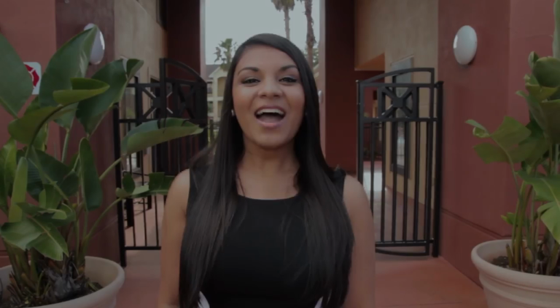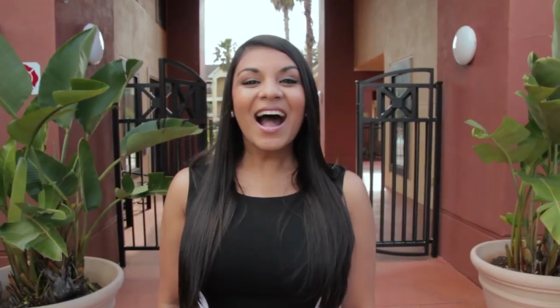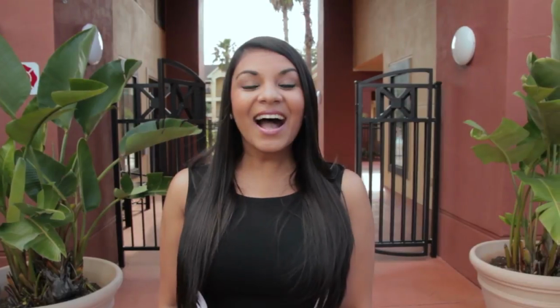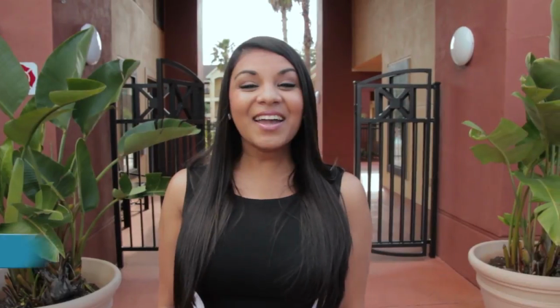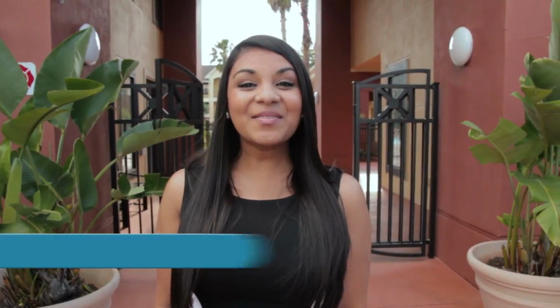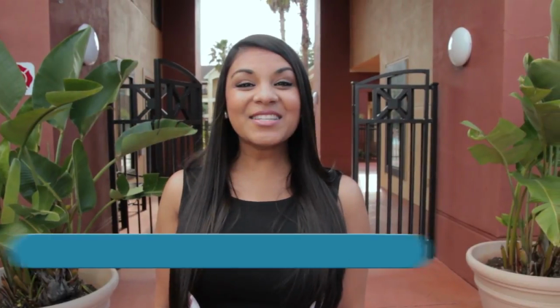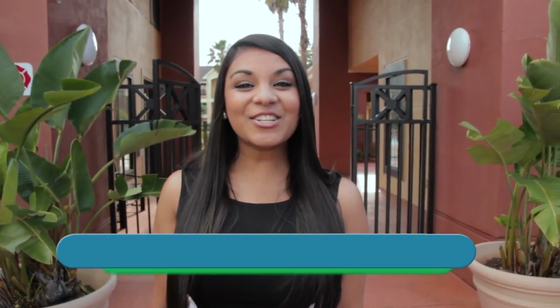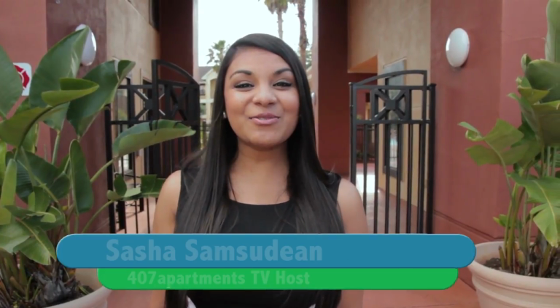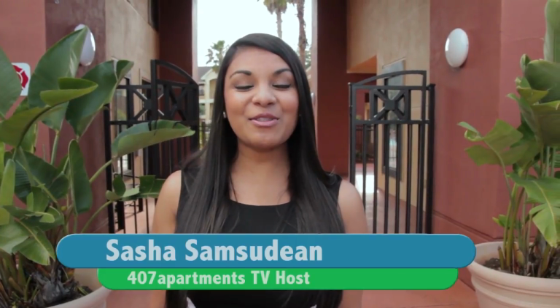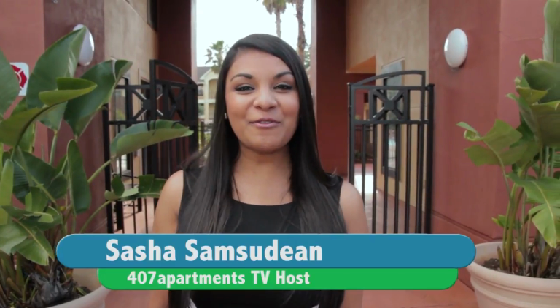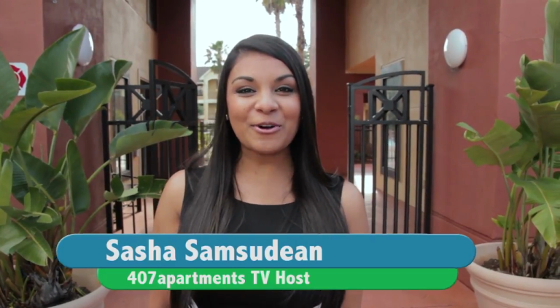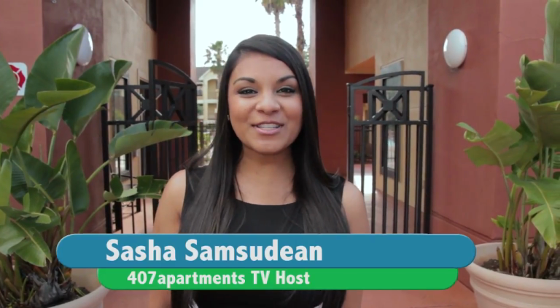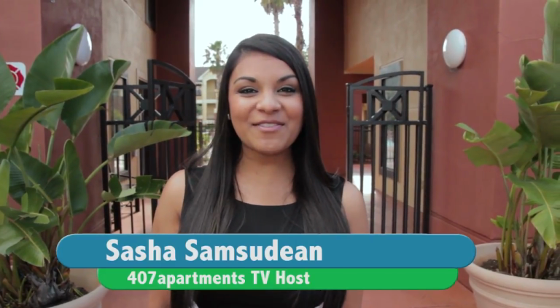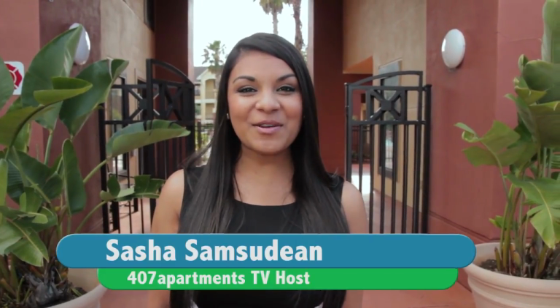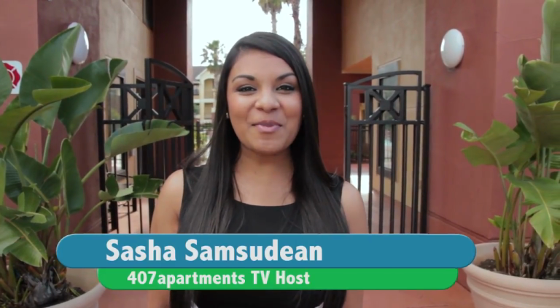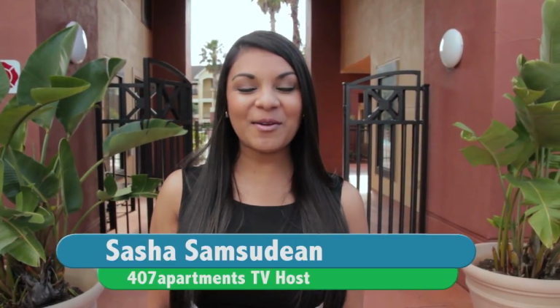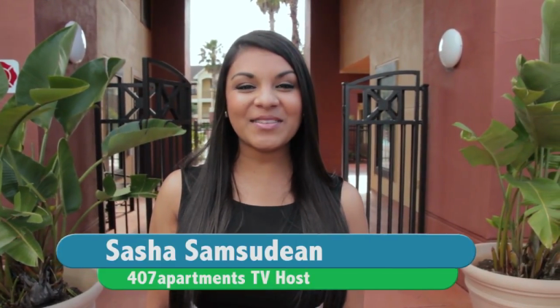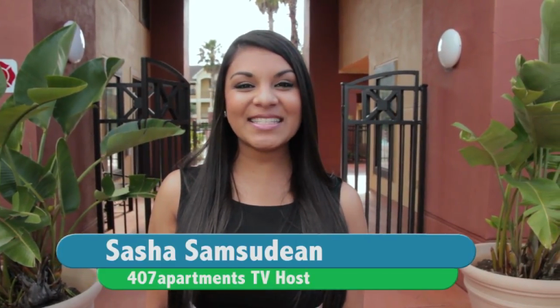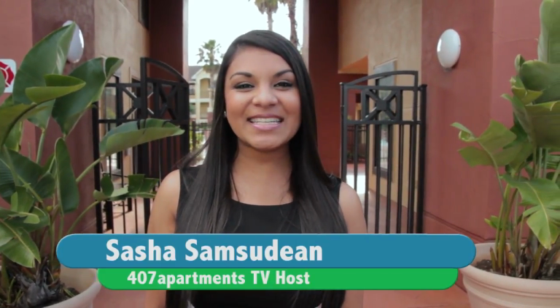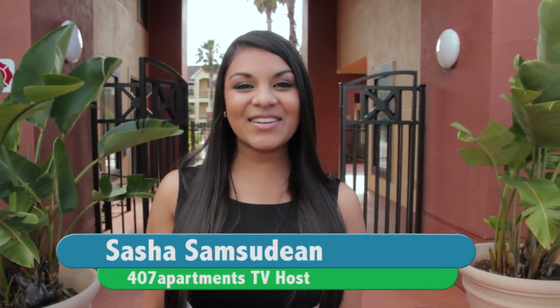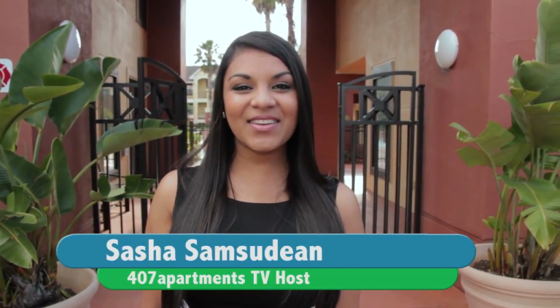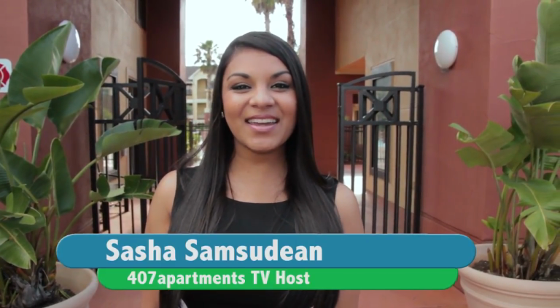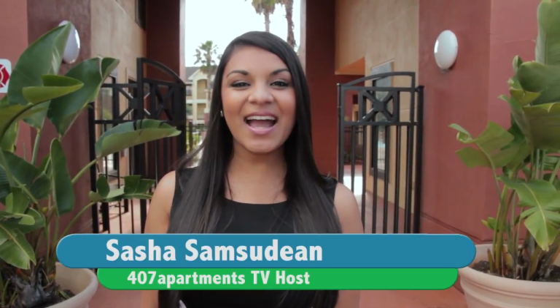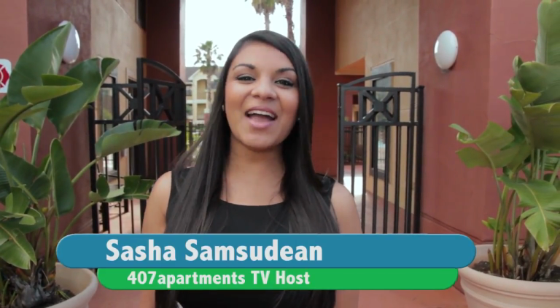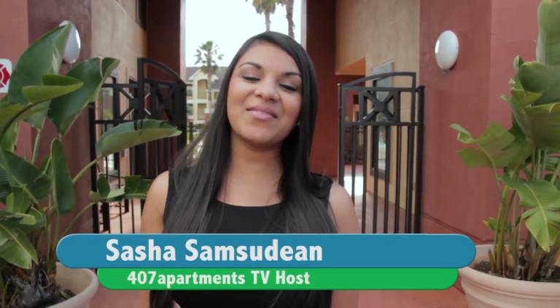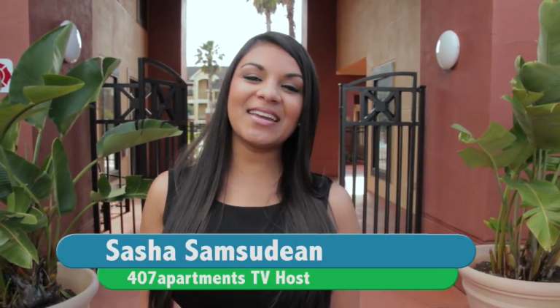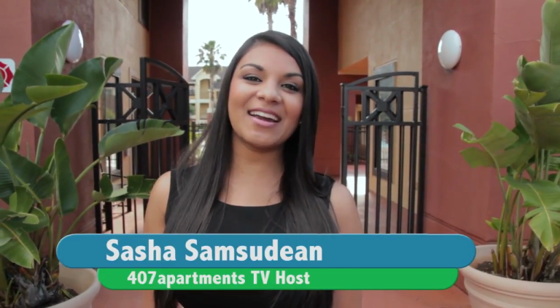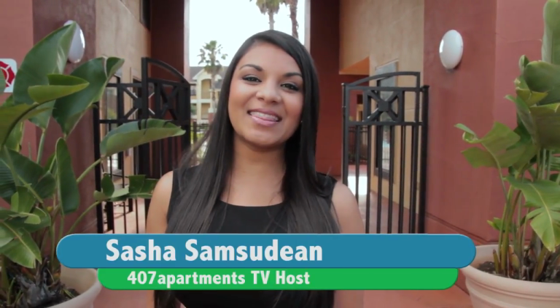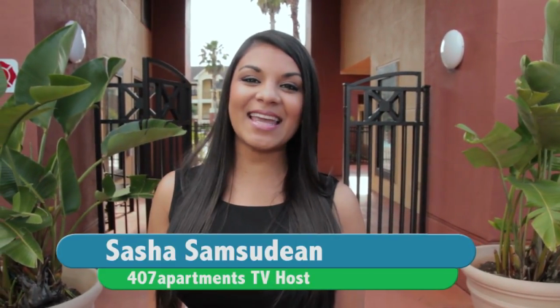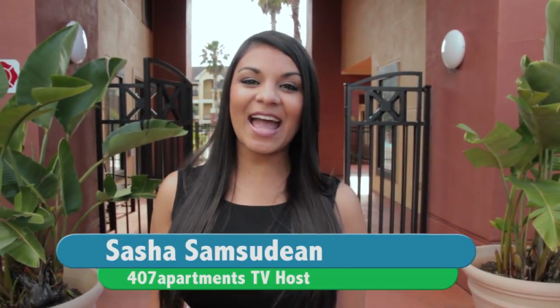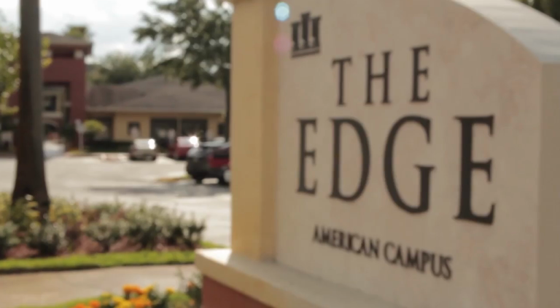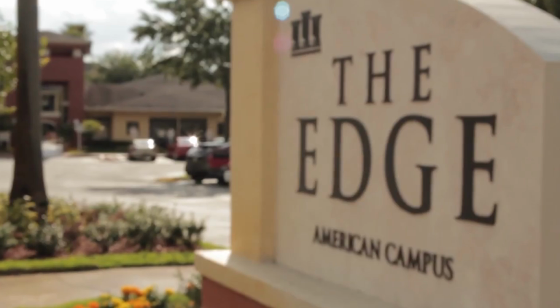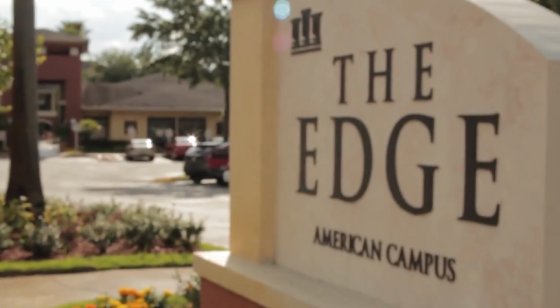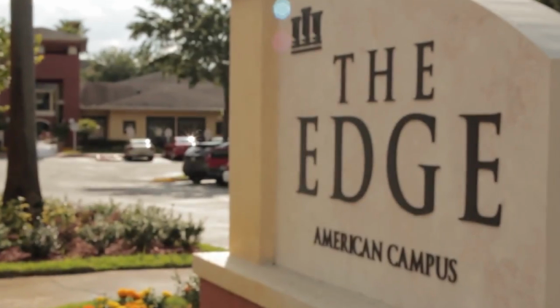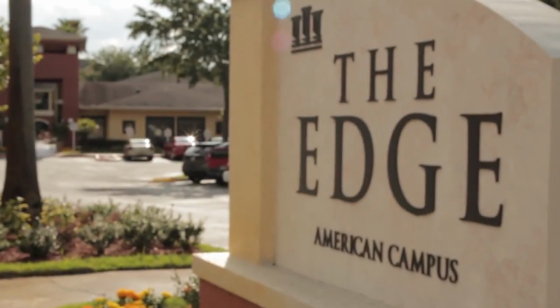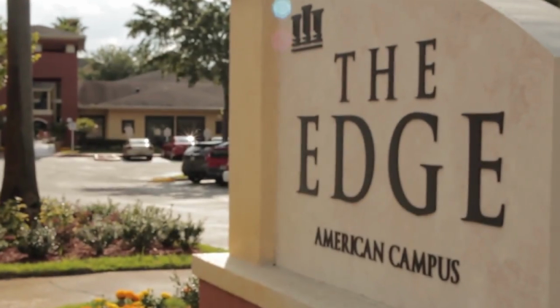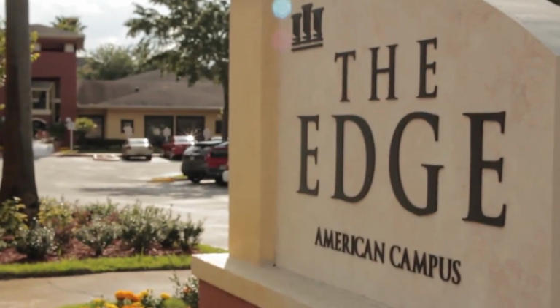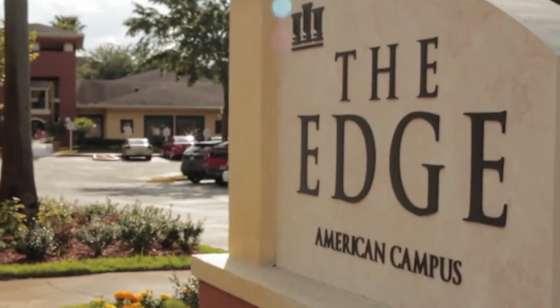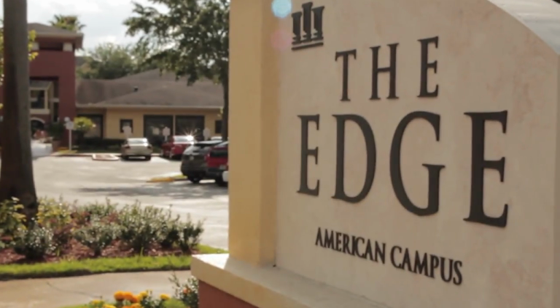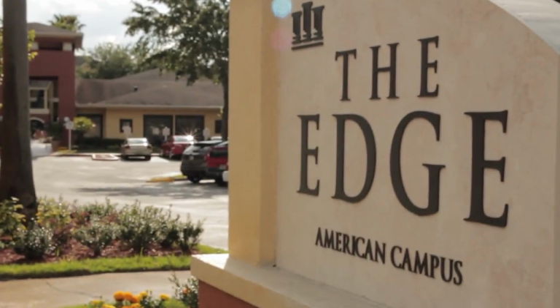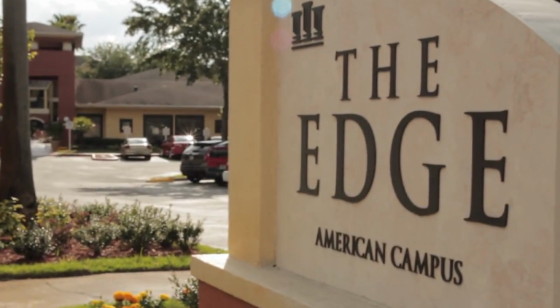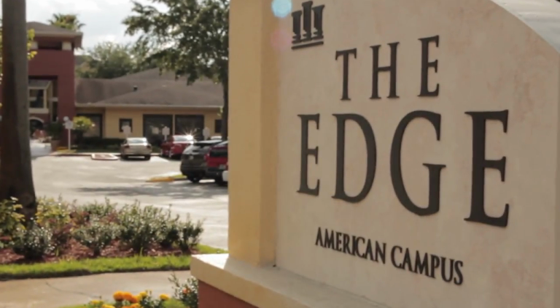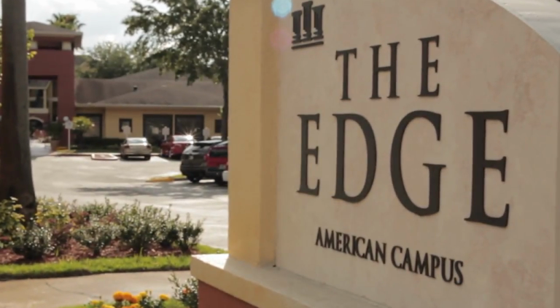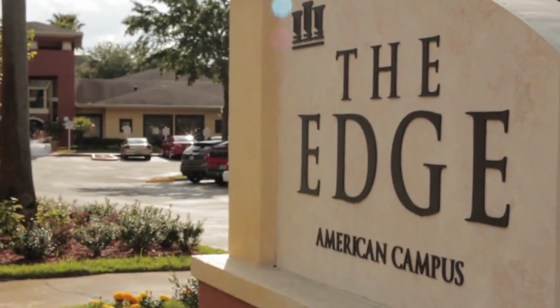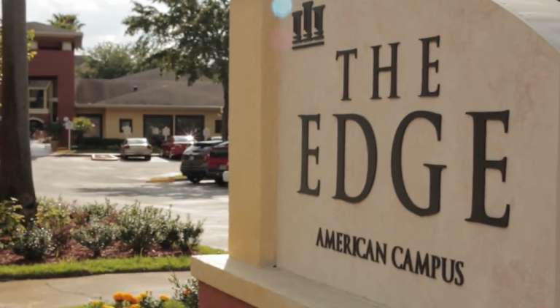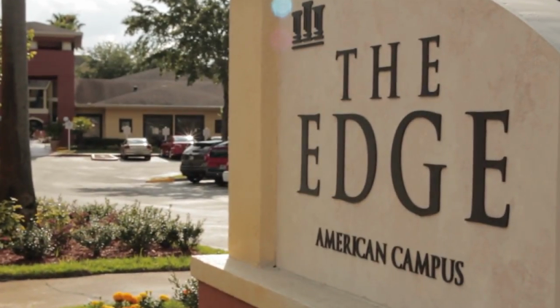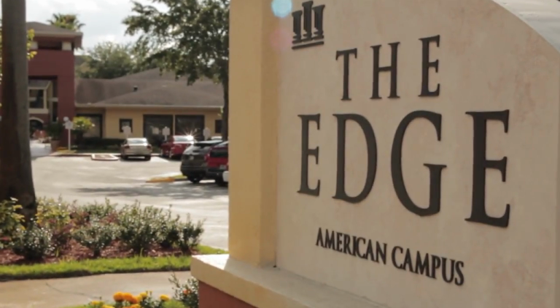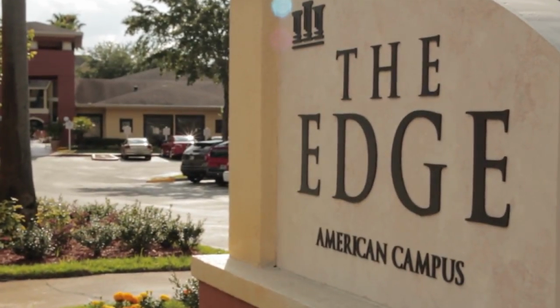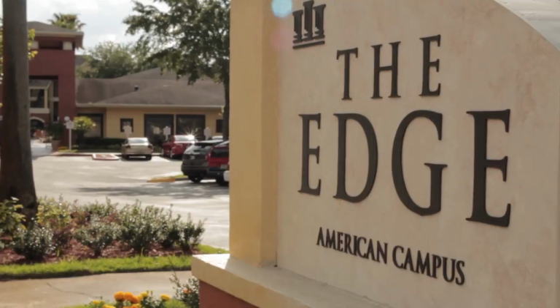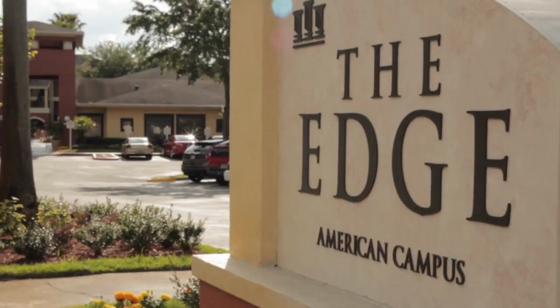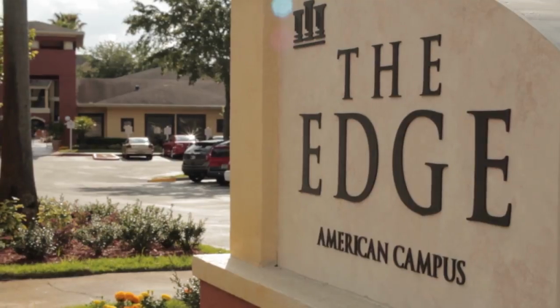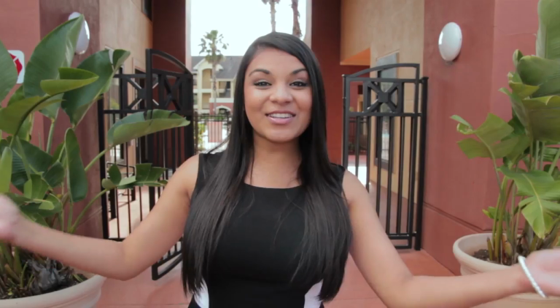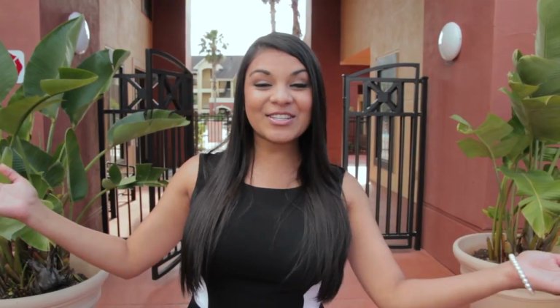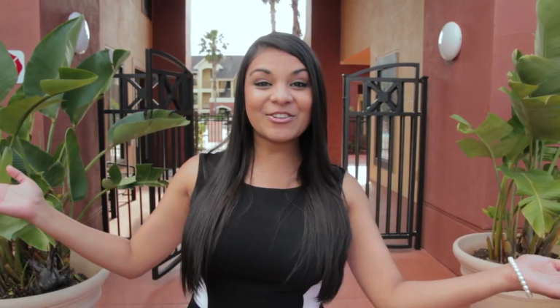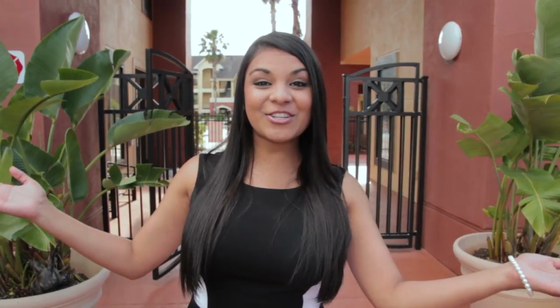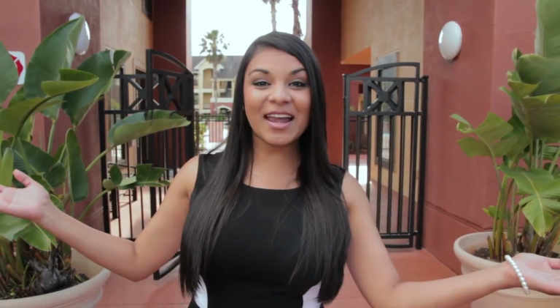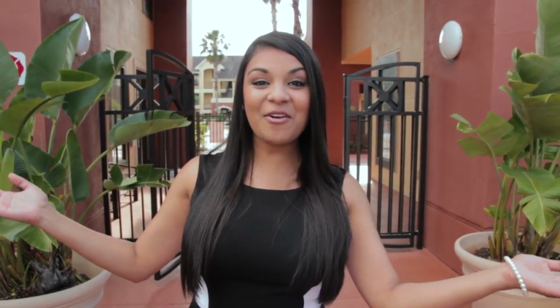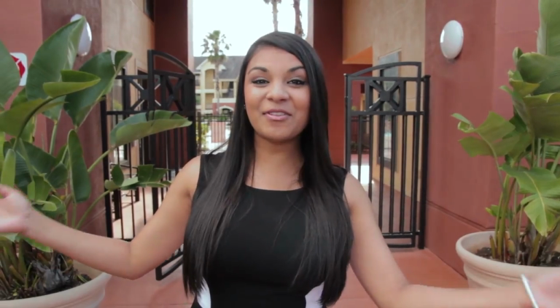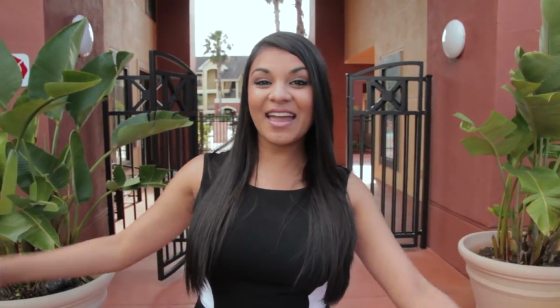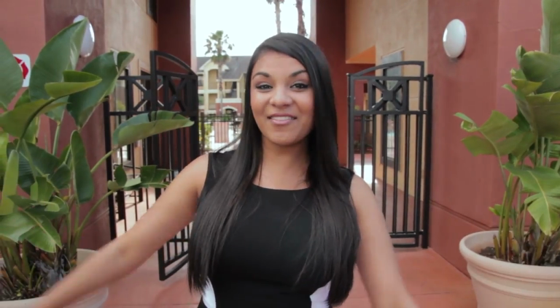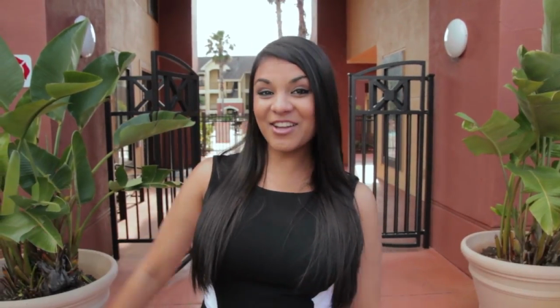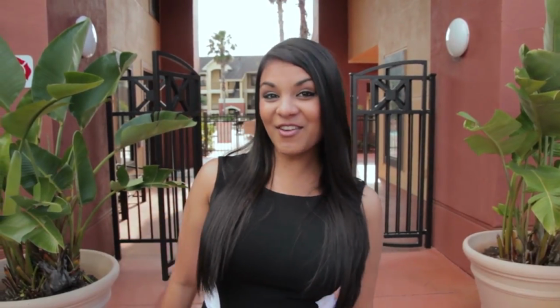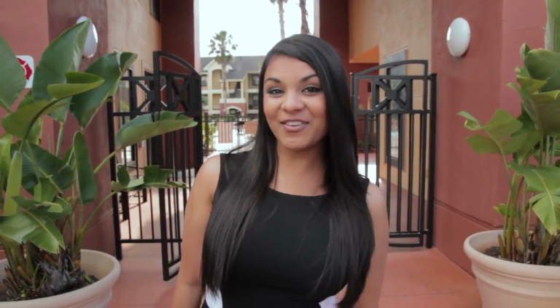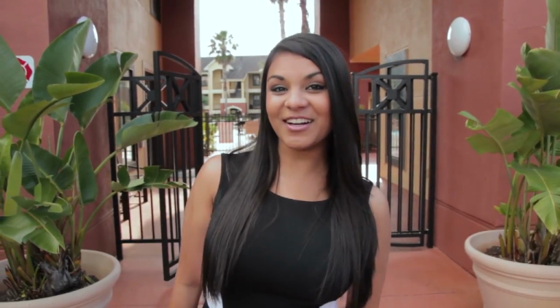Hi, I'm Sasha with 407 Apartments TV. I'm here at the Edge Orlando Apartments near UCF. So let's go check out what they have to offer.